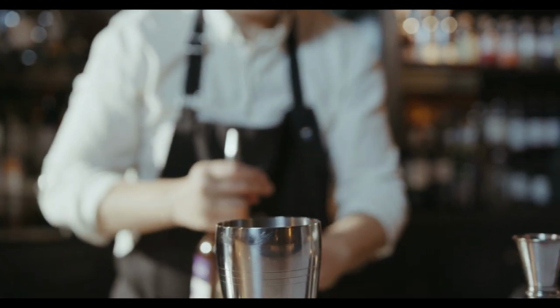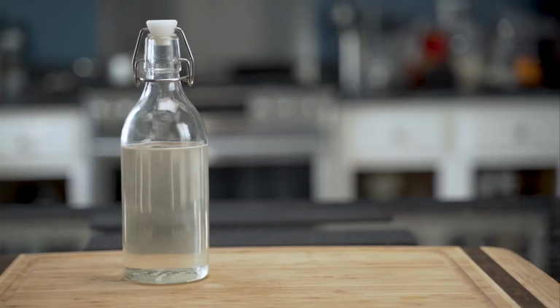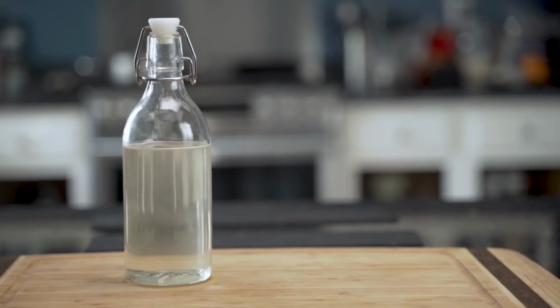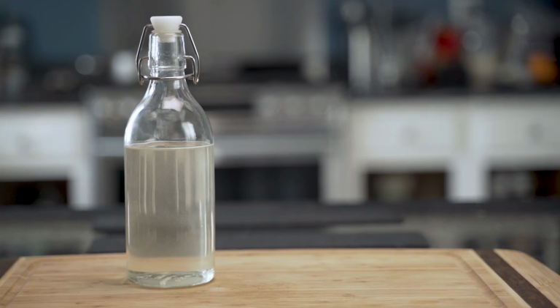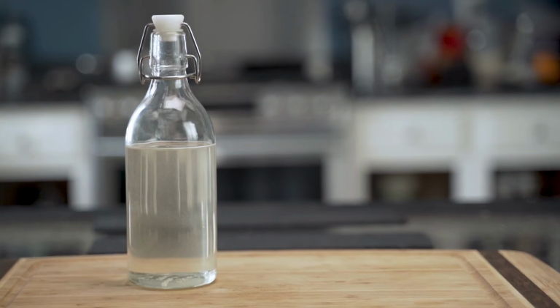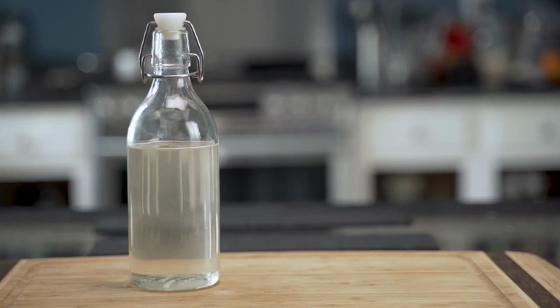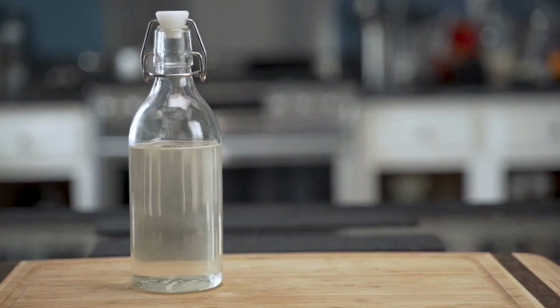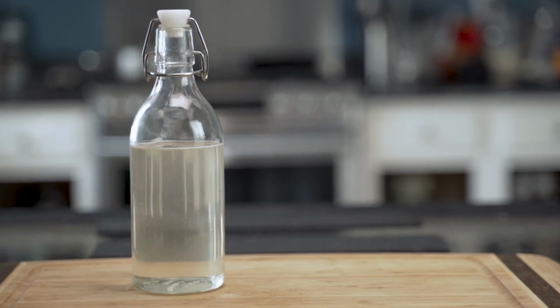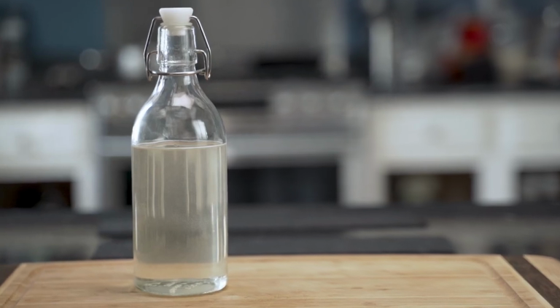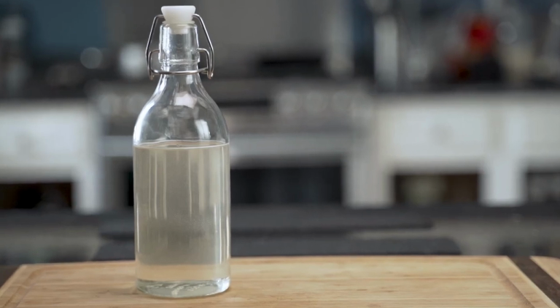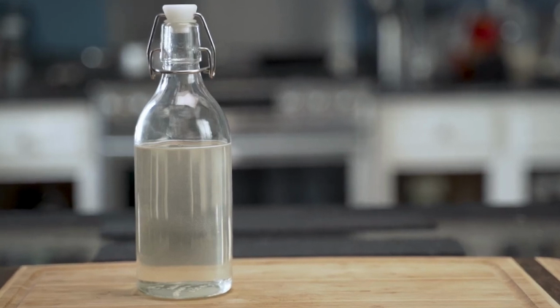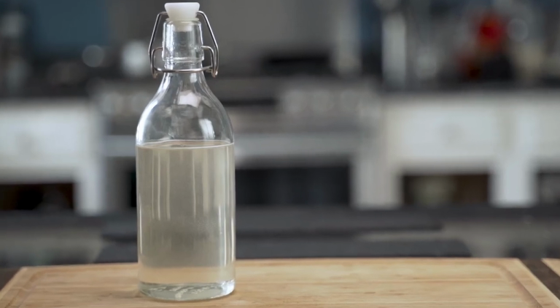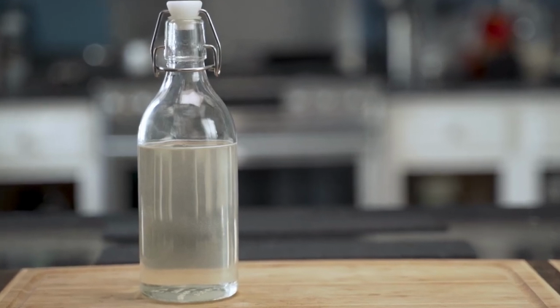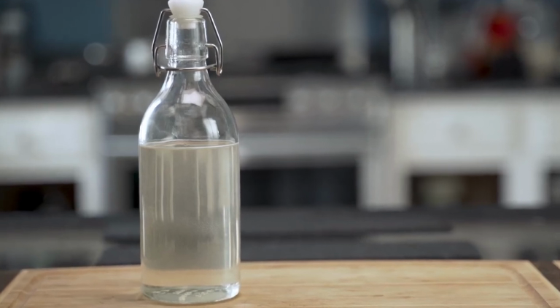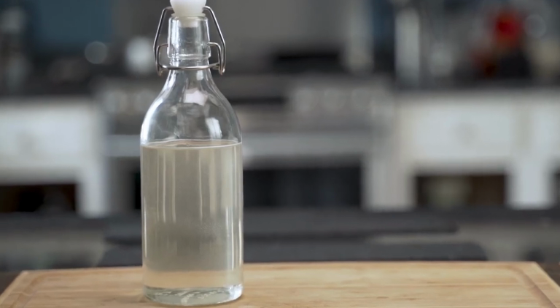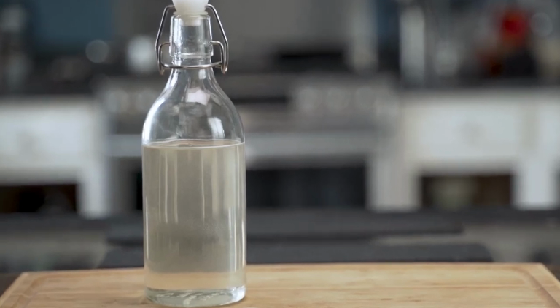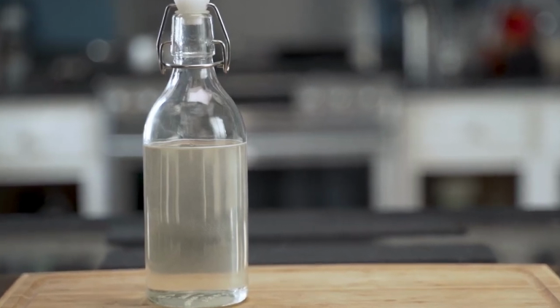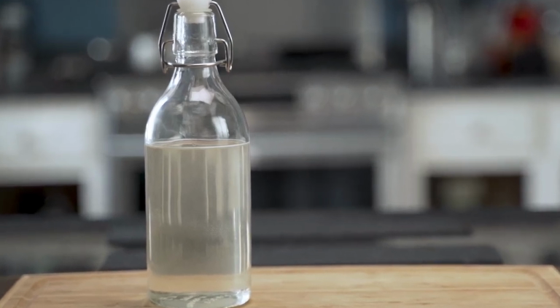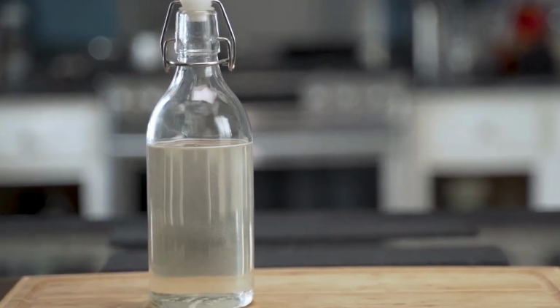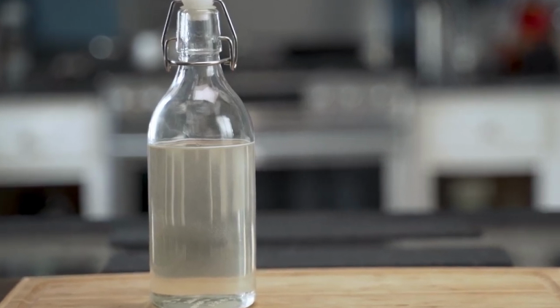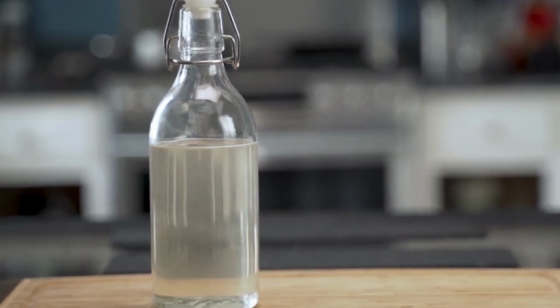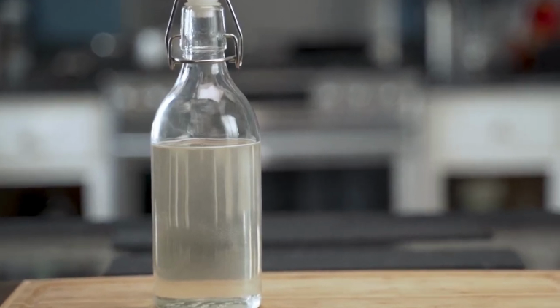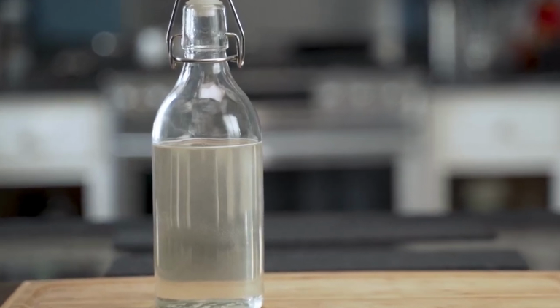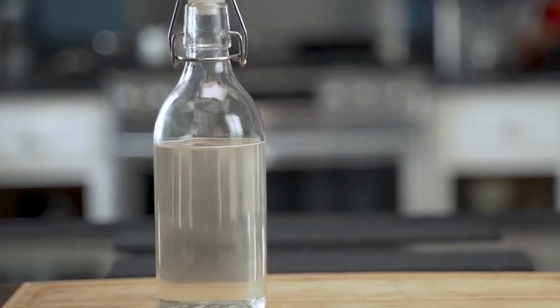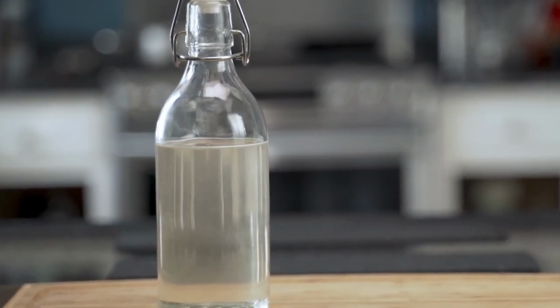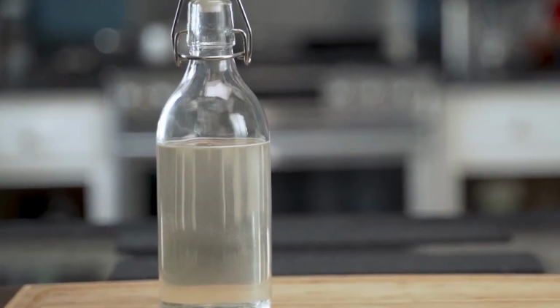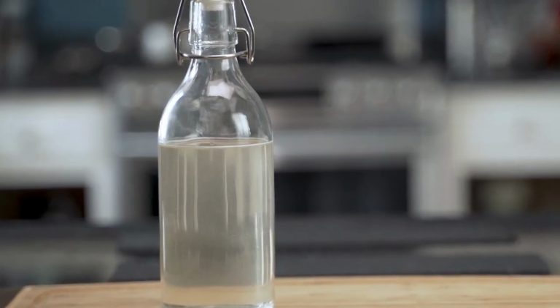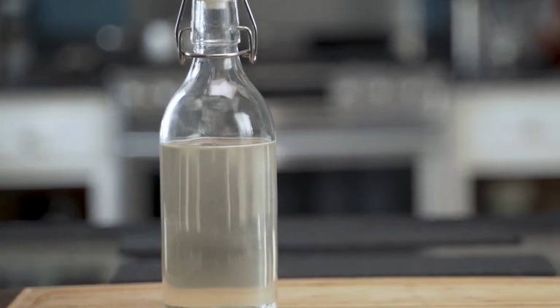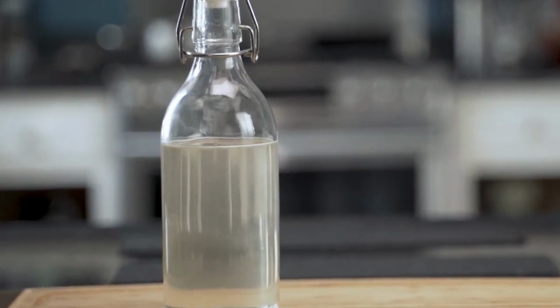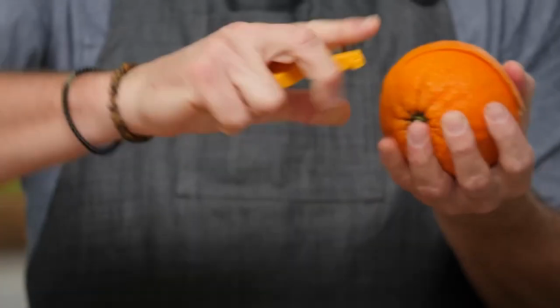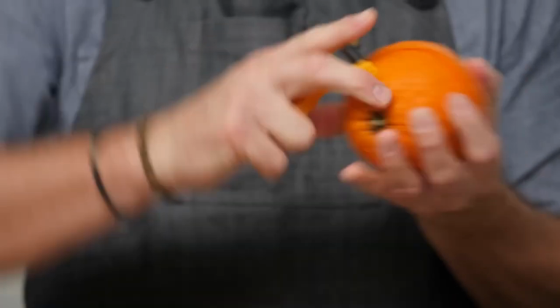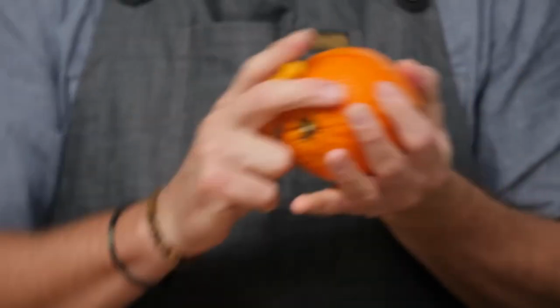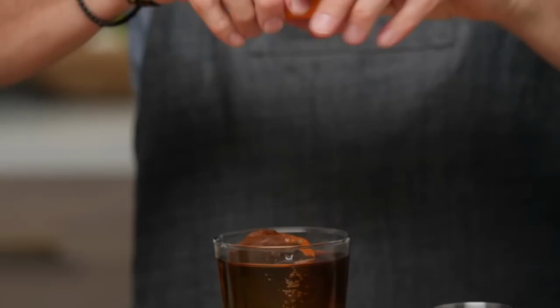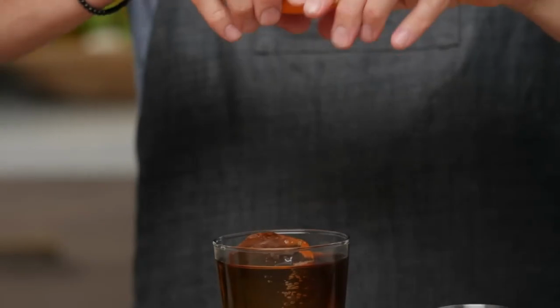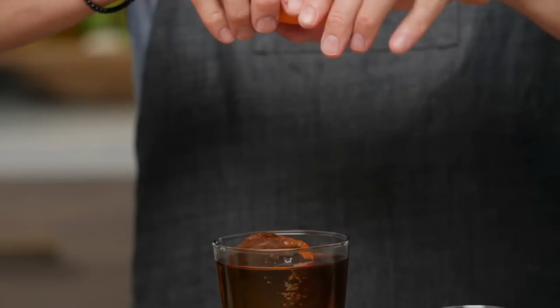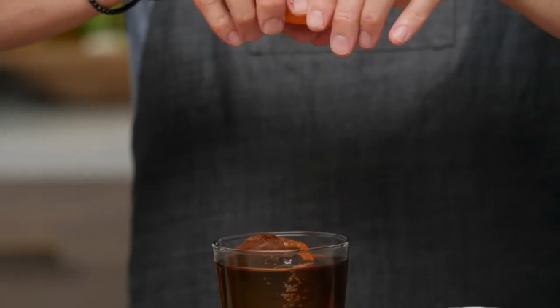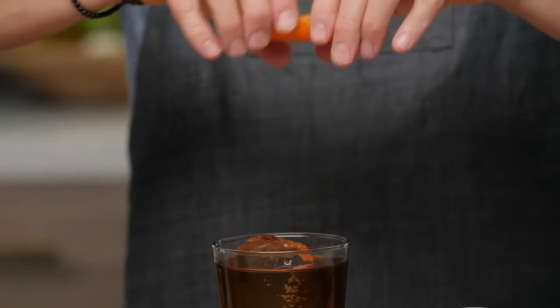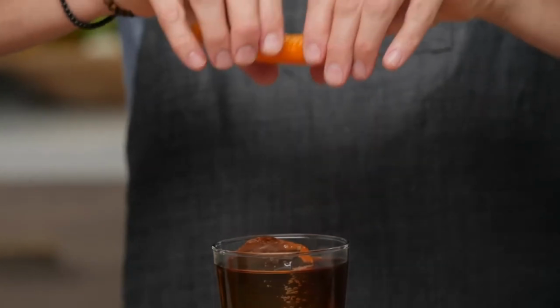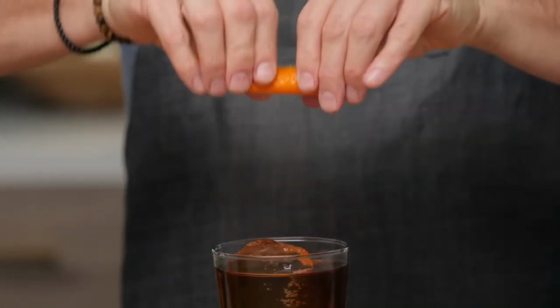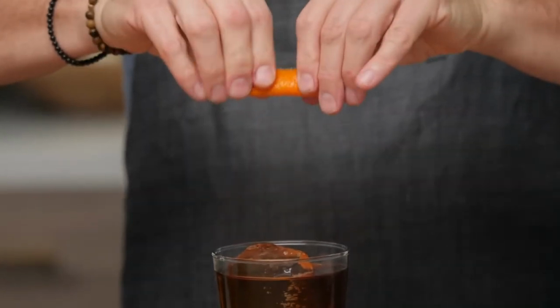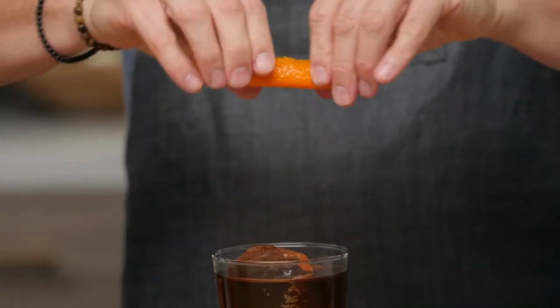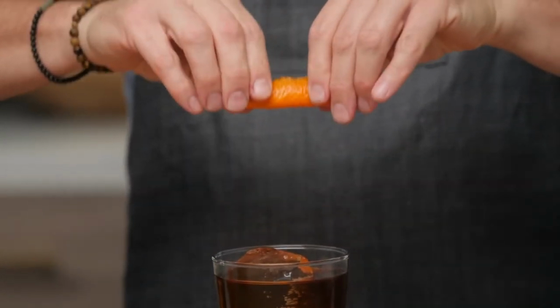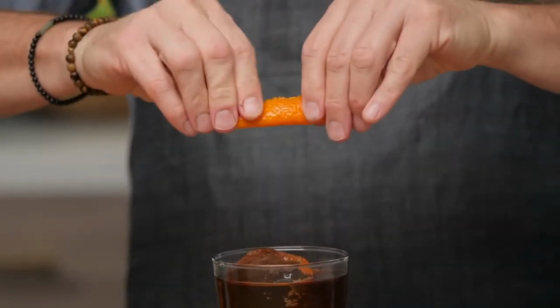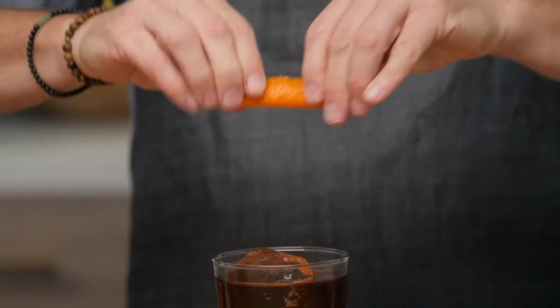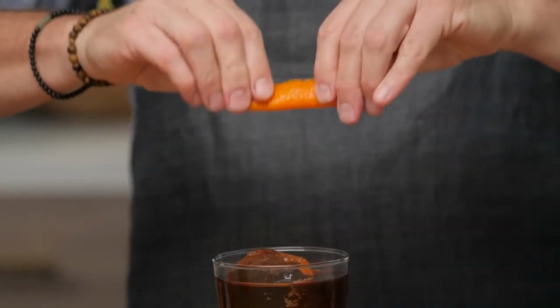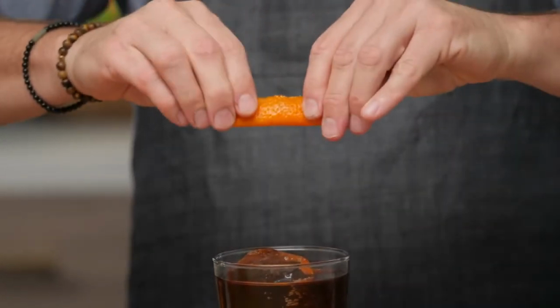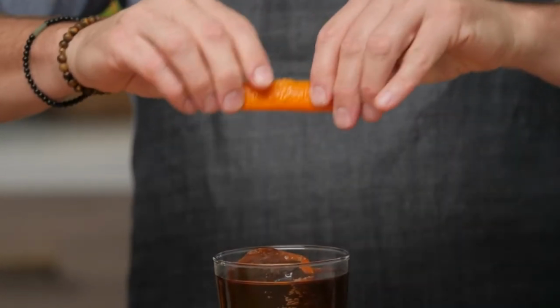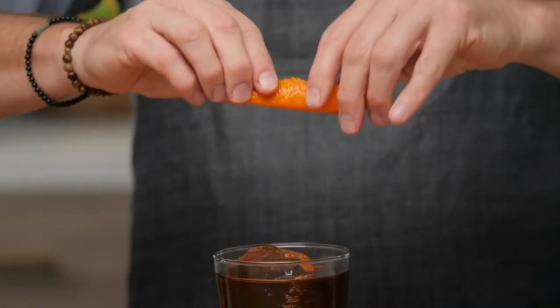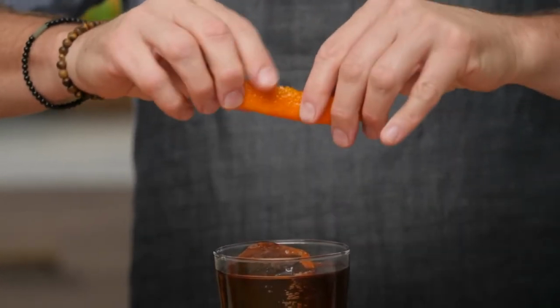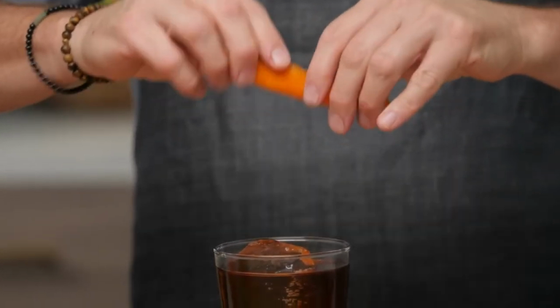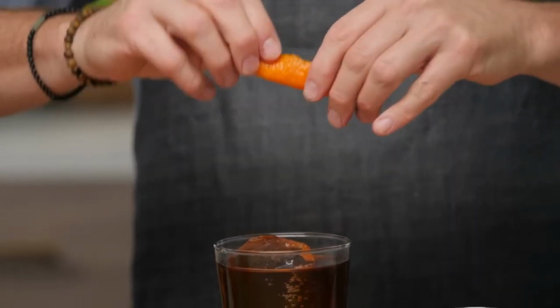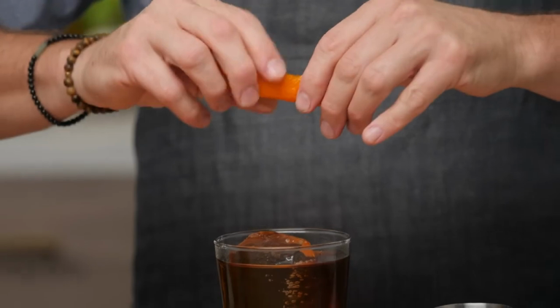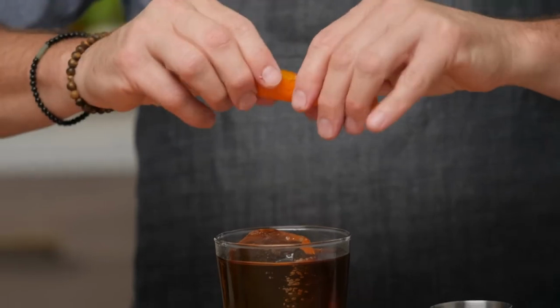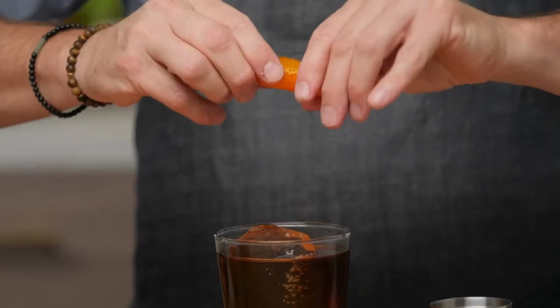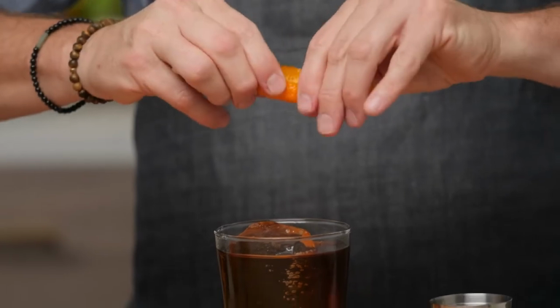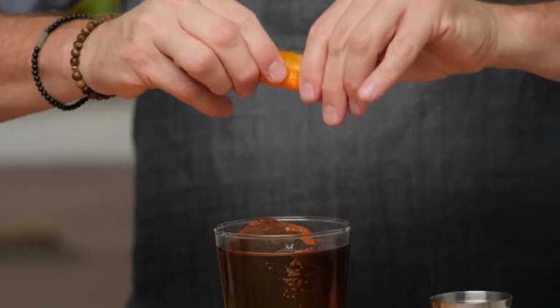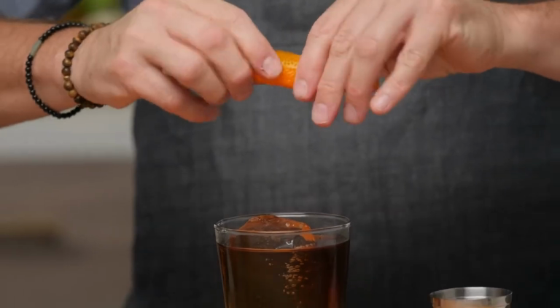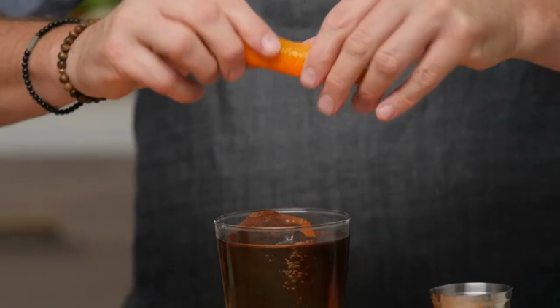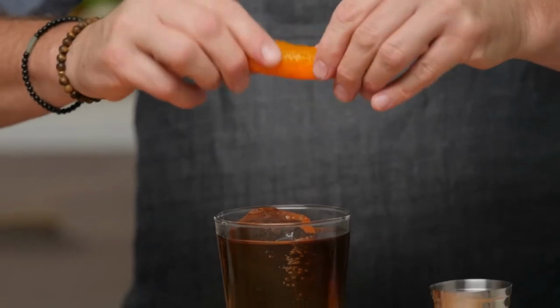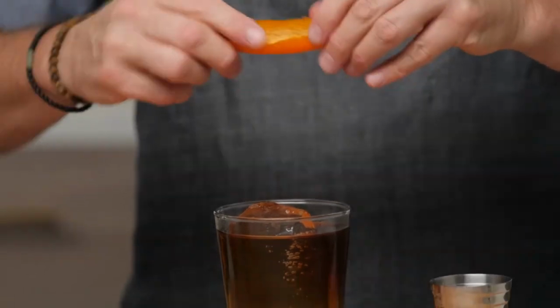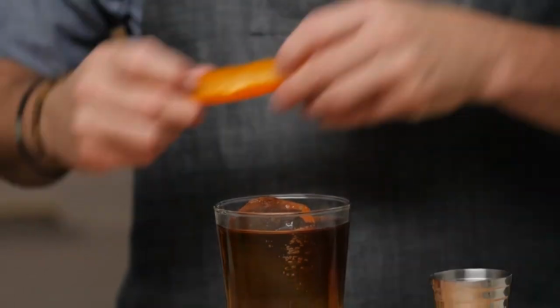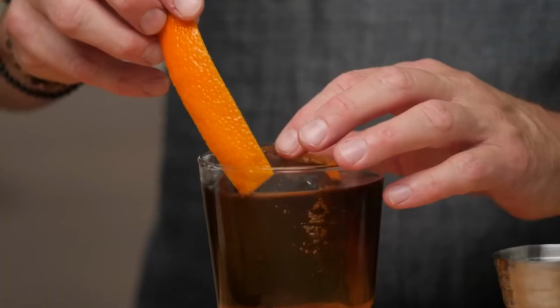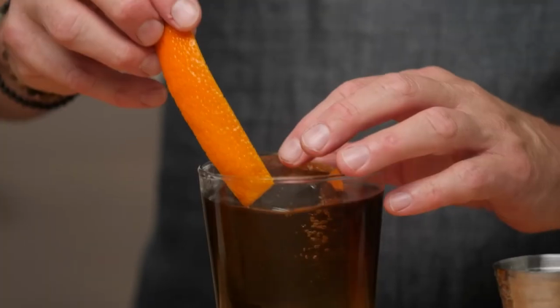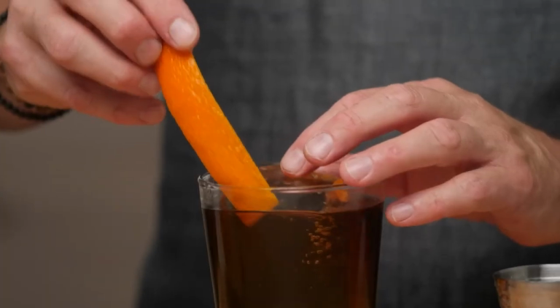Step 3: add the simple syrup and stir gently. Step 4: garnish with a coffee bean or orange twist for a zesty touch.